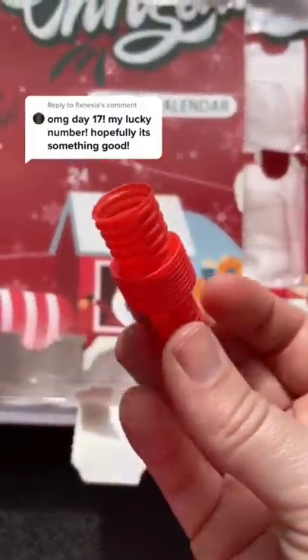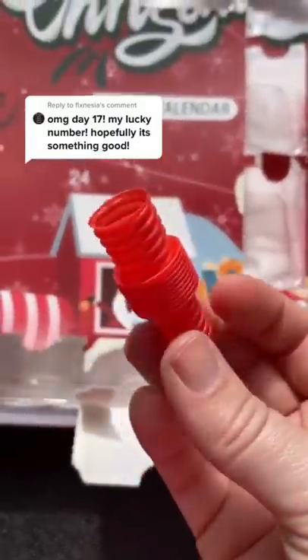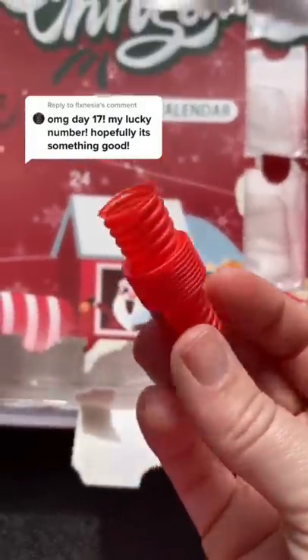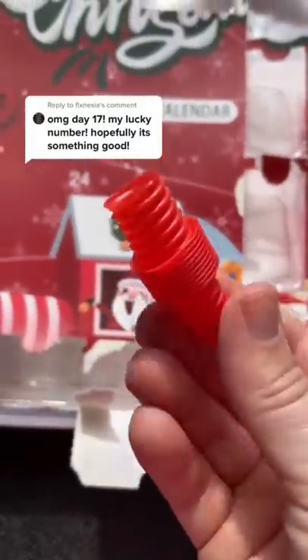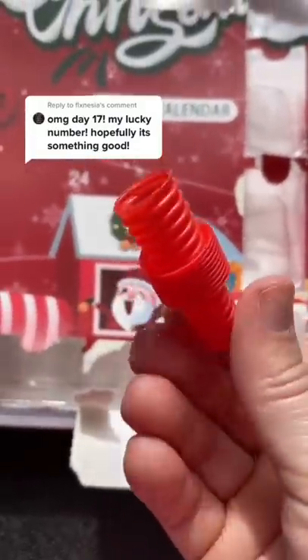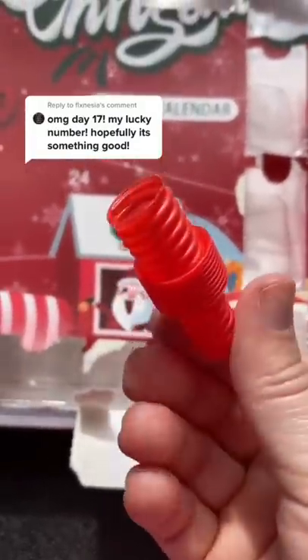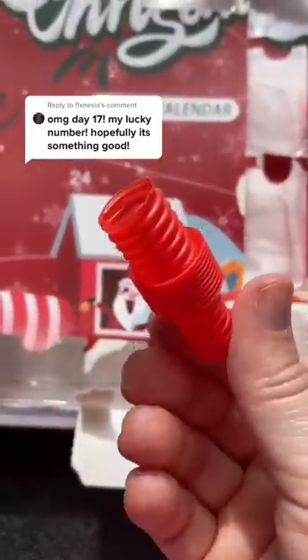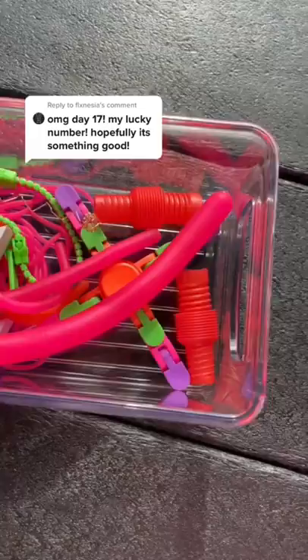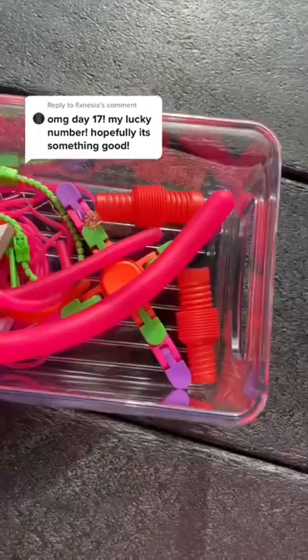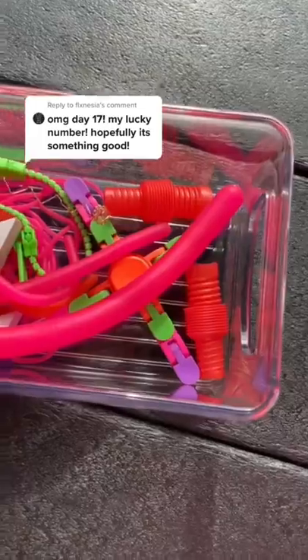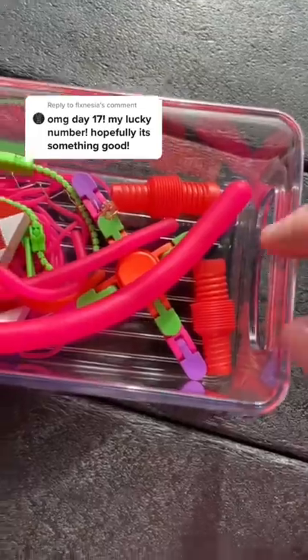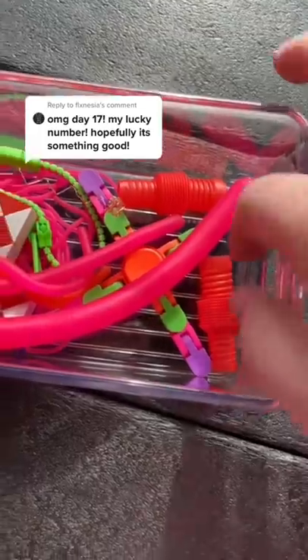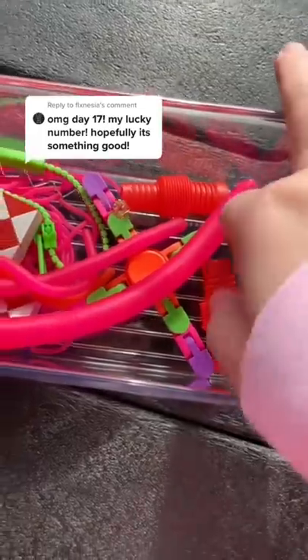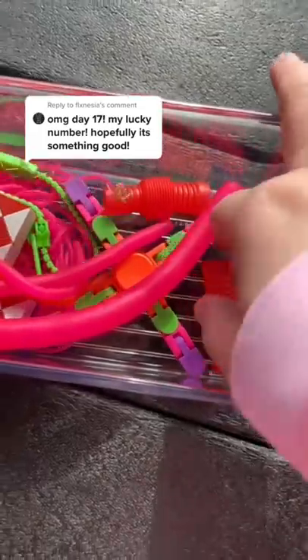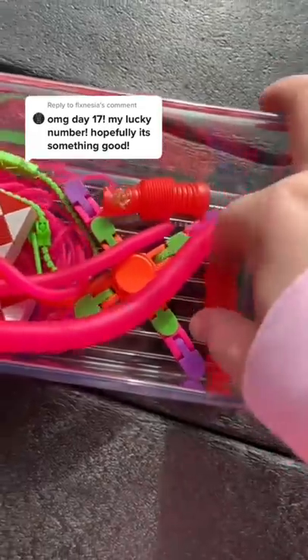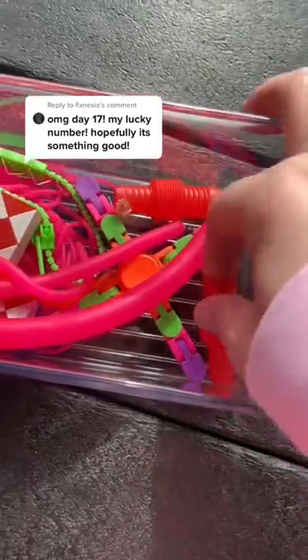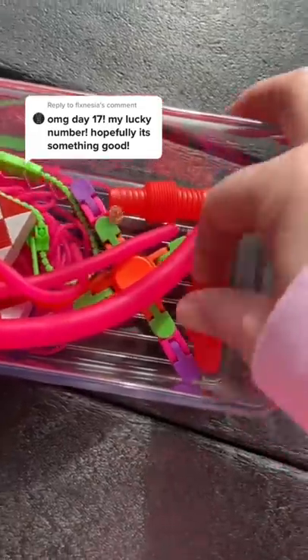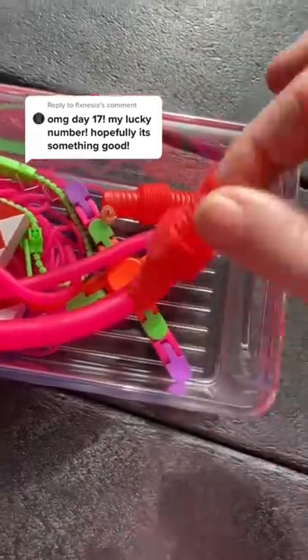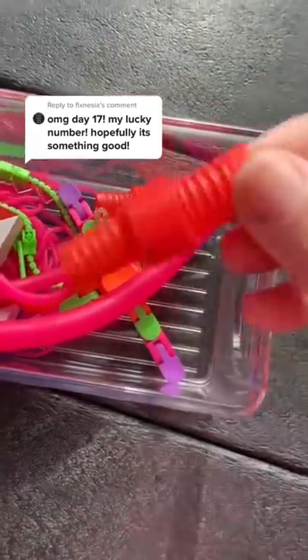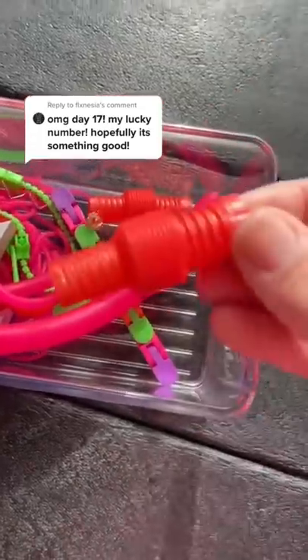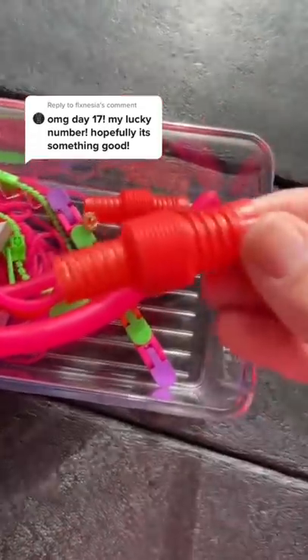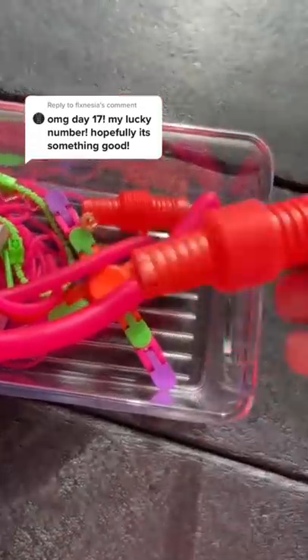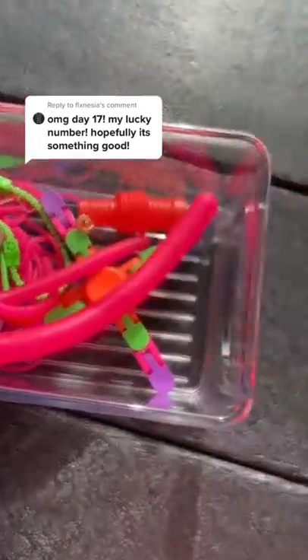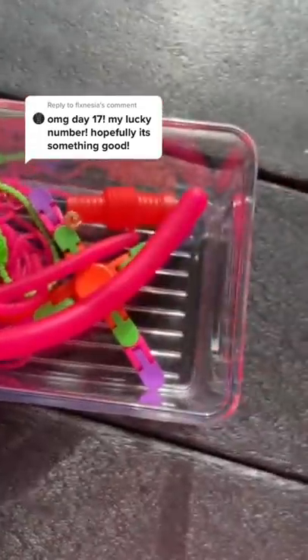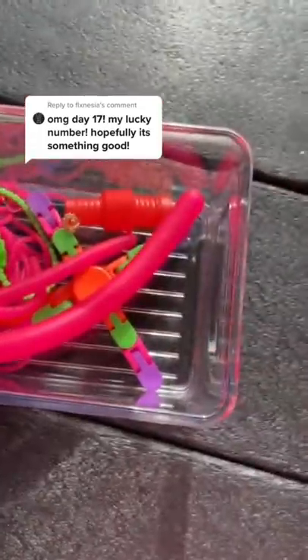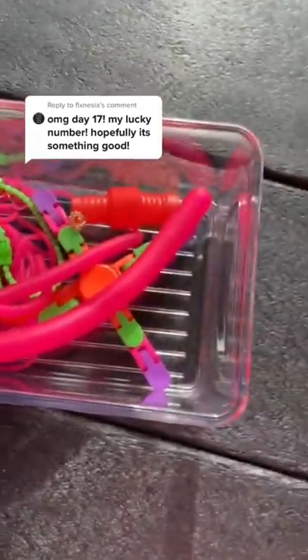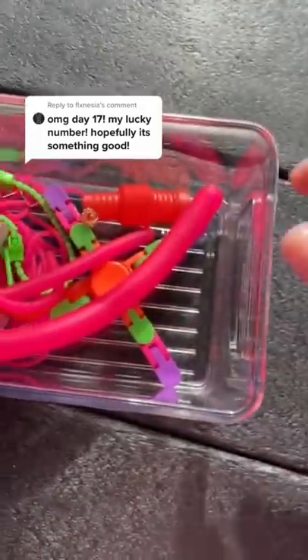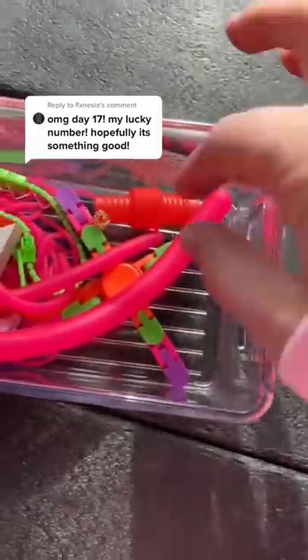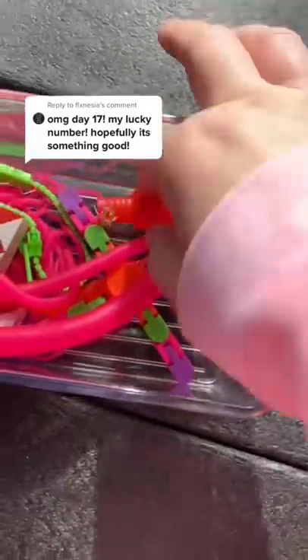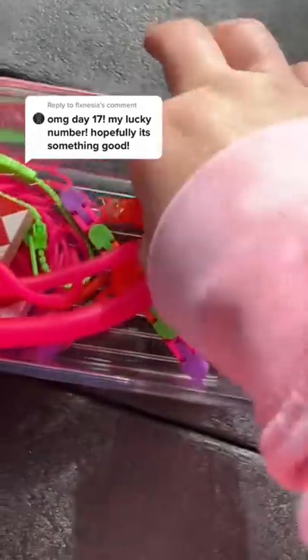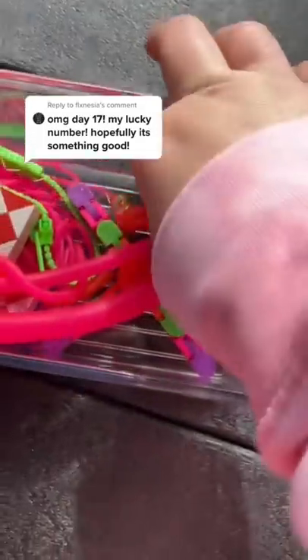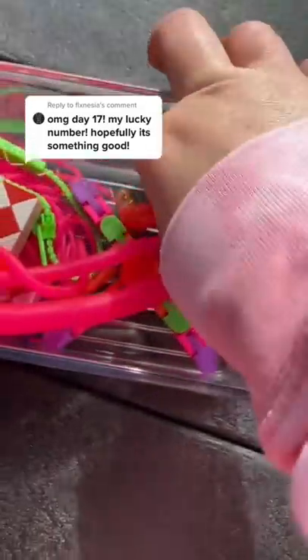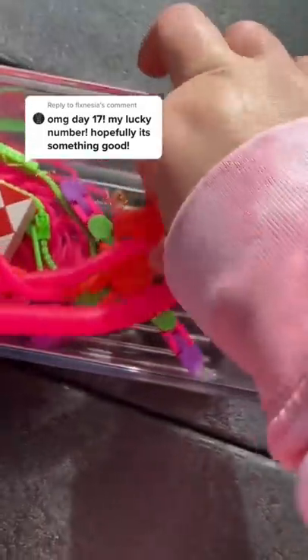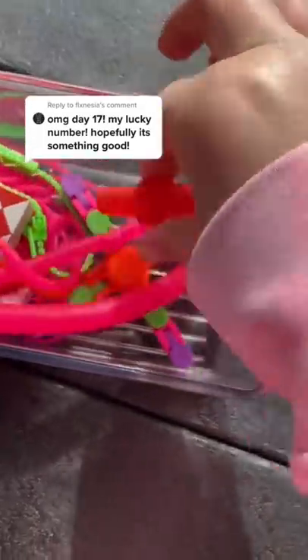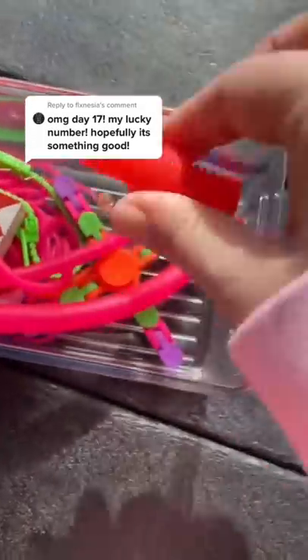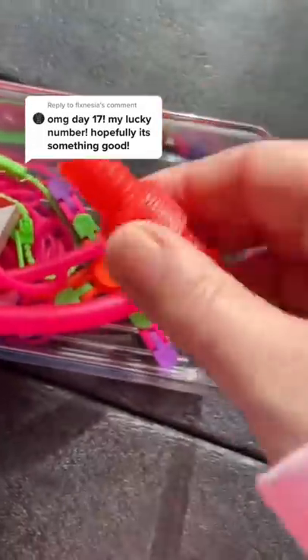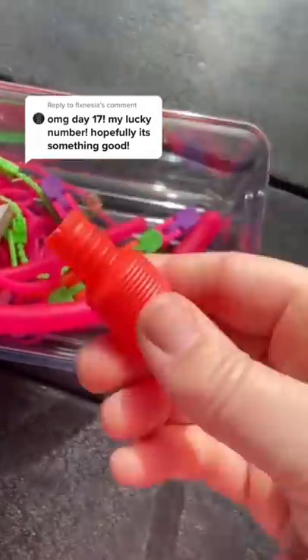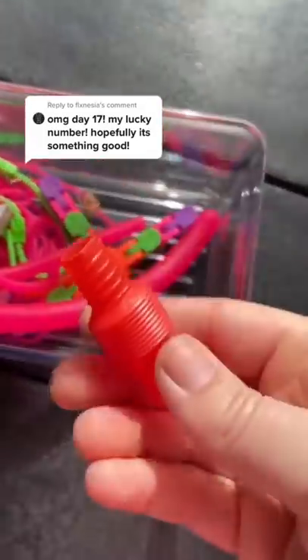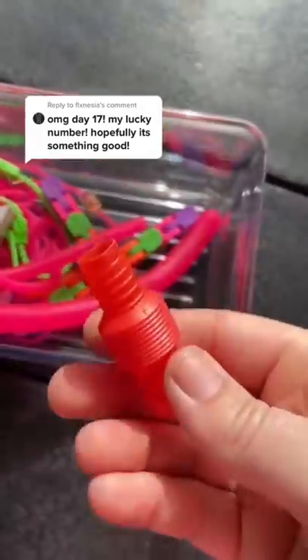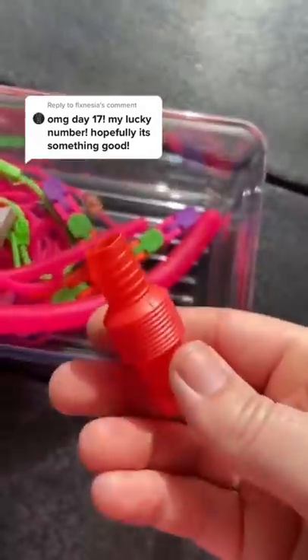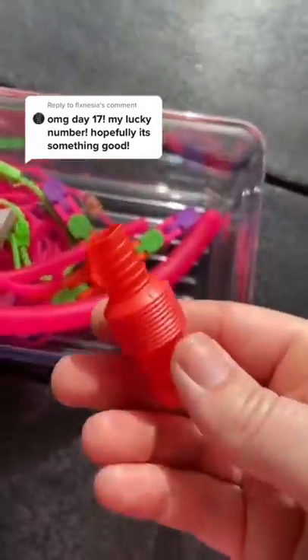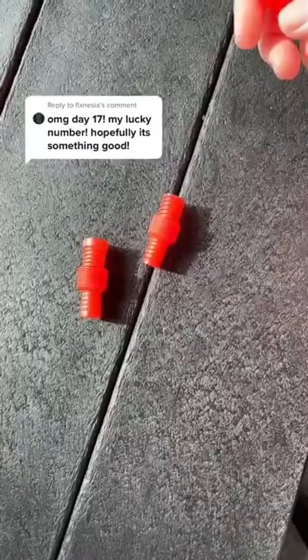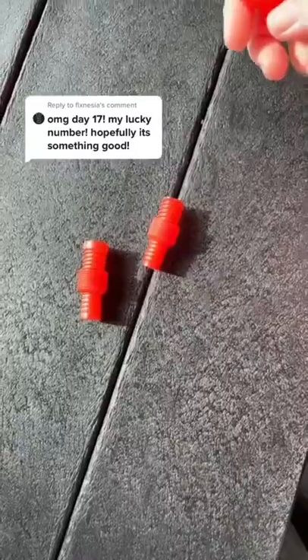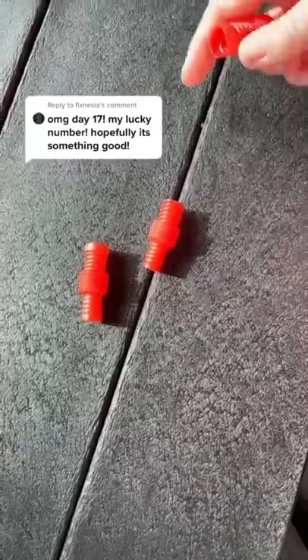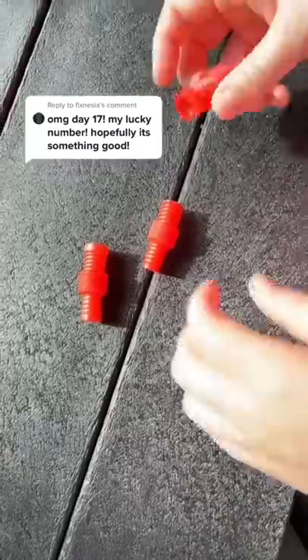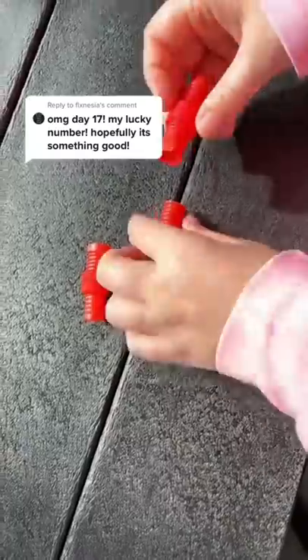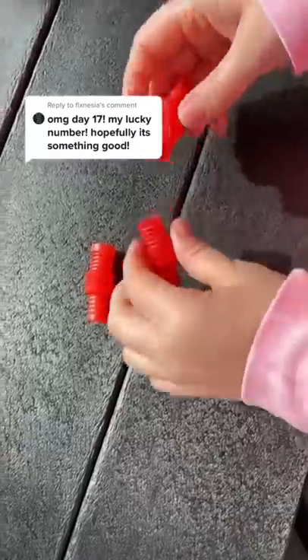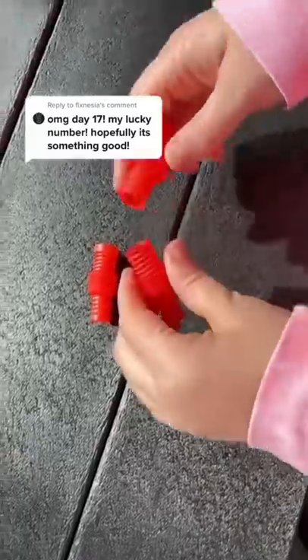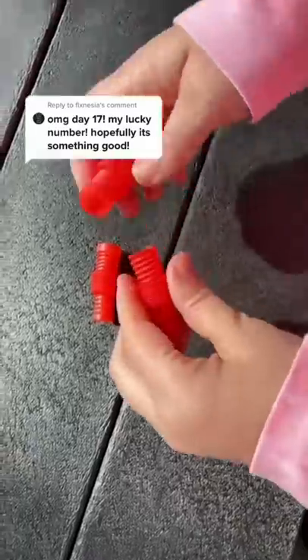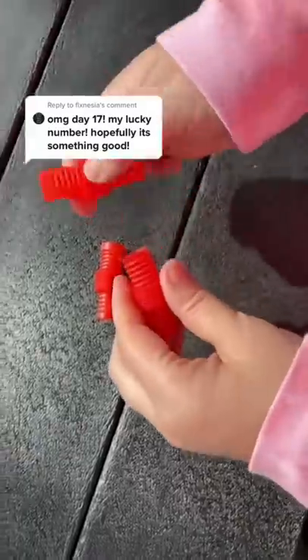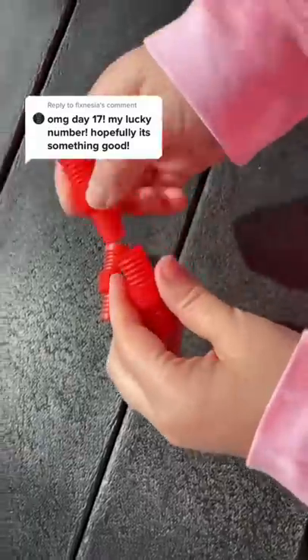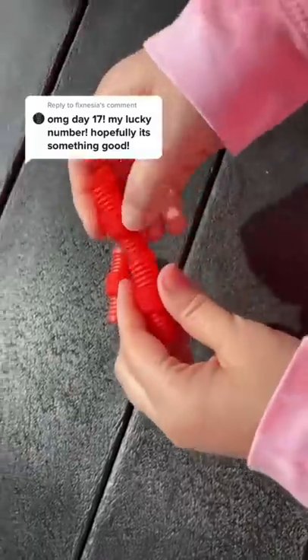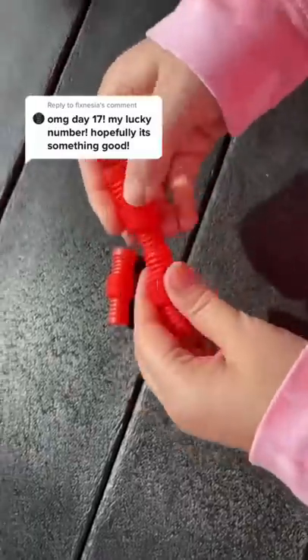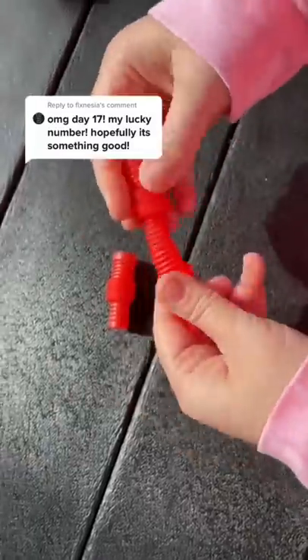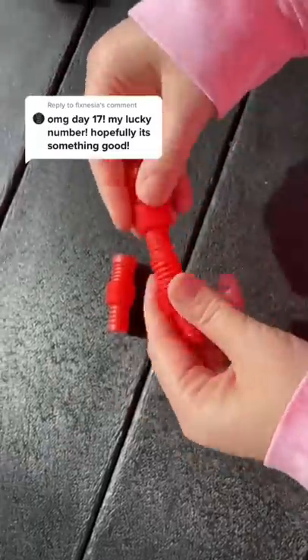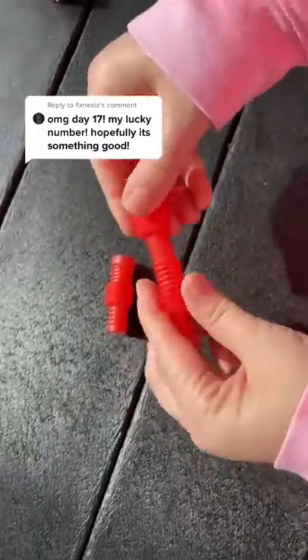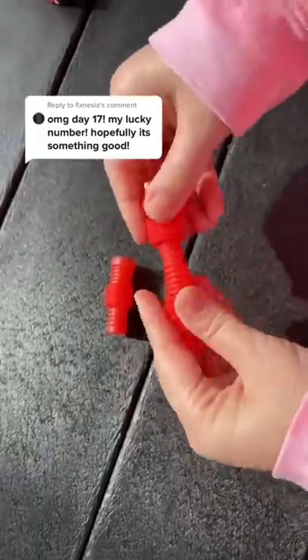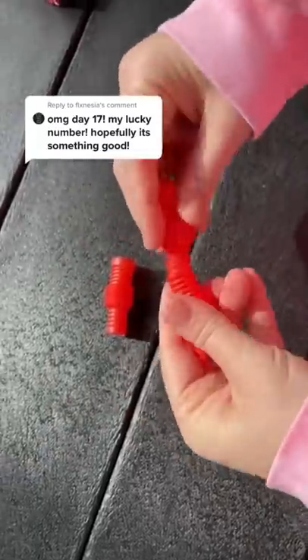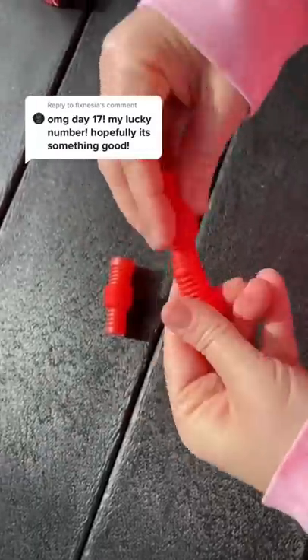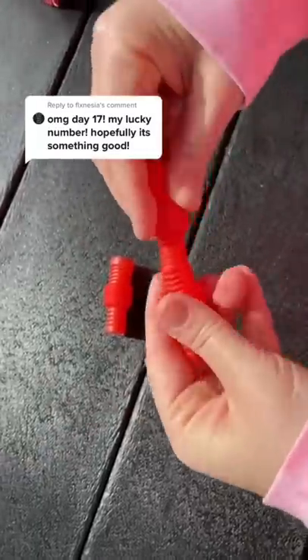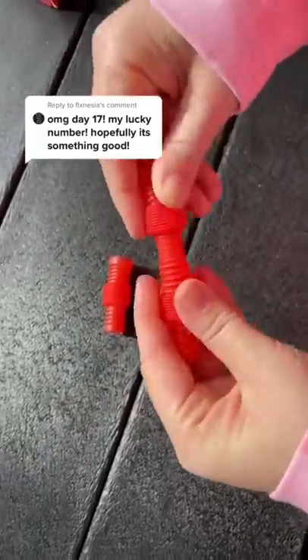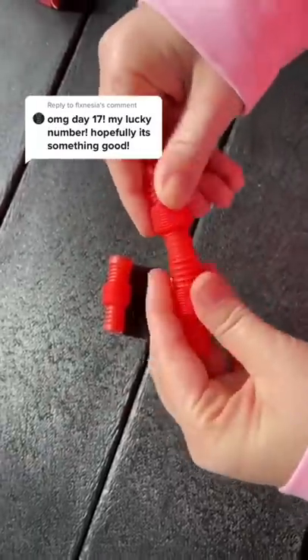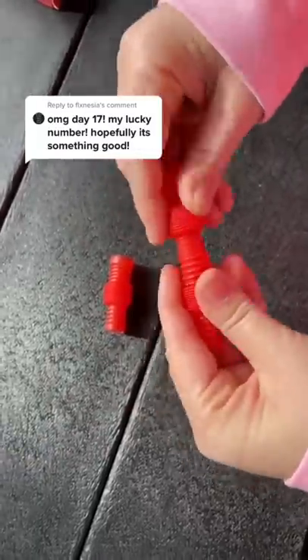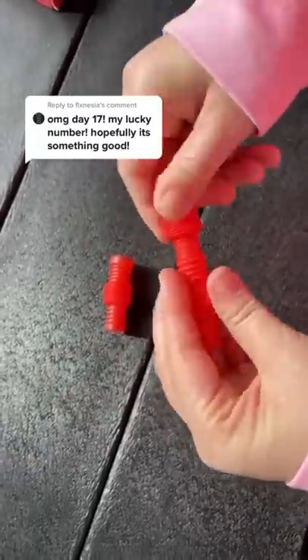Interesting fact: micro pop tubes are actually really rare right now, although not for this advent calendar. It's my third red one.